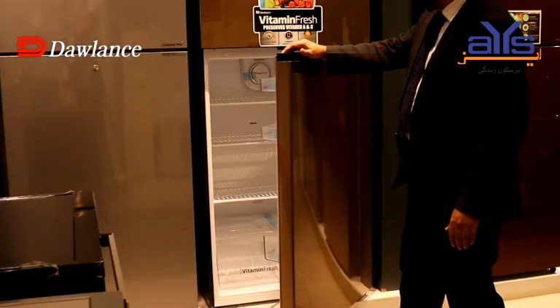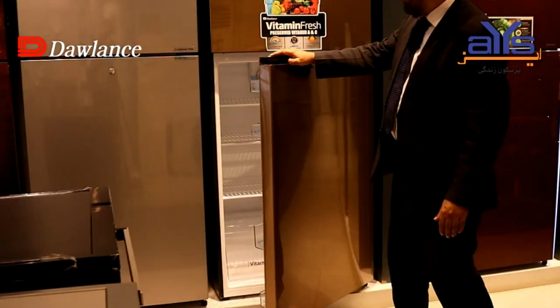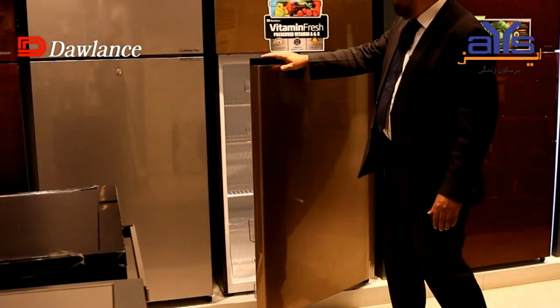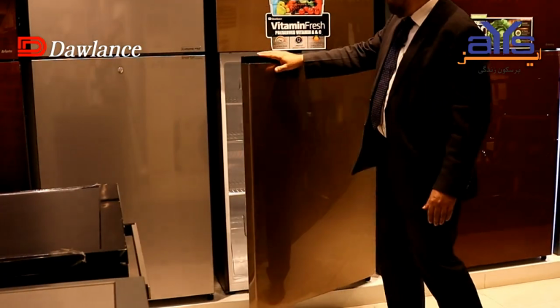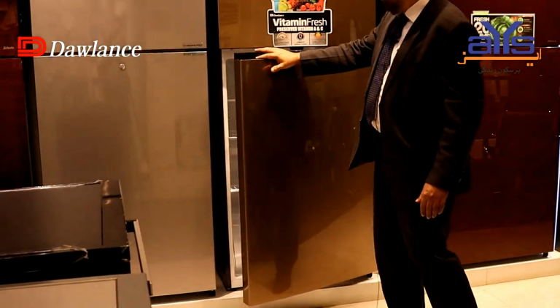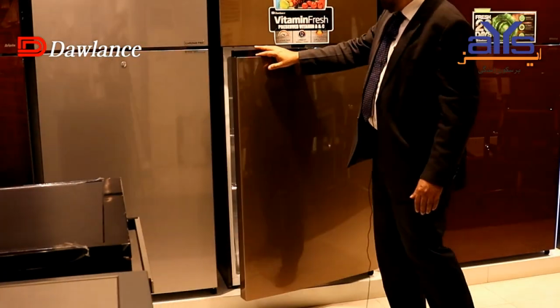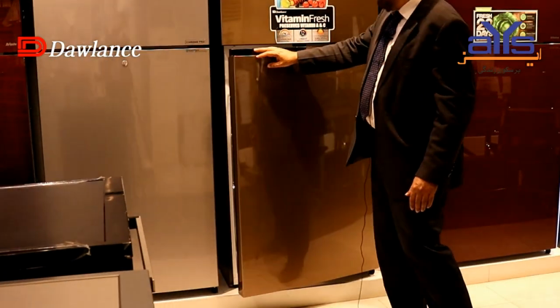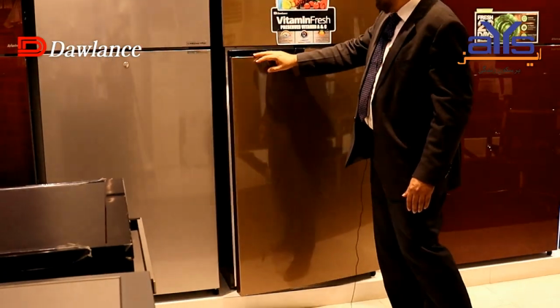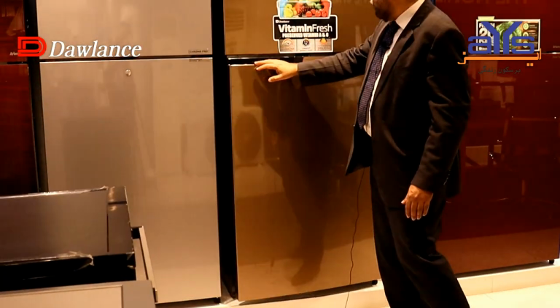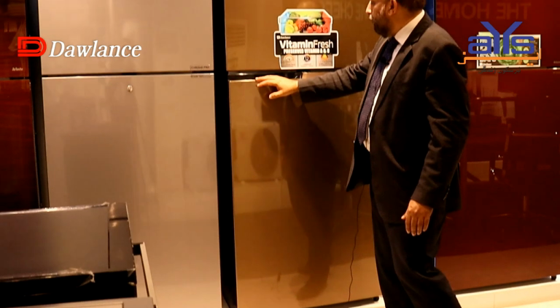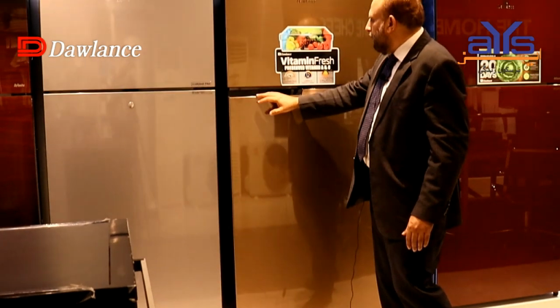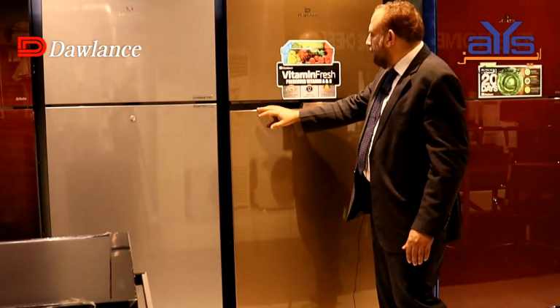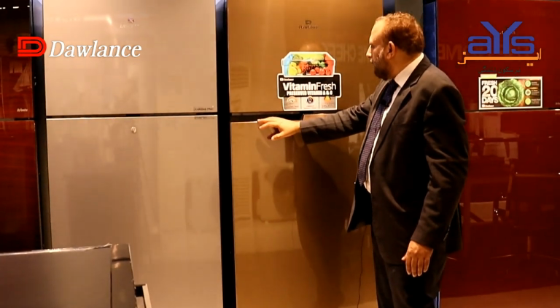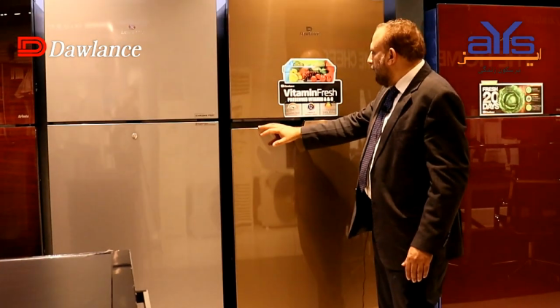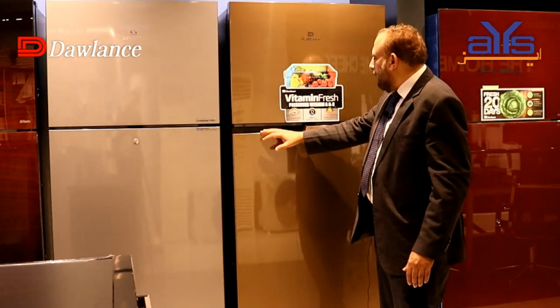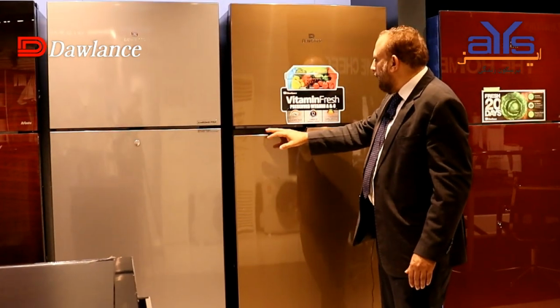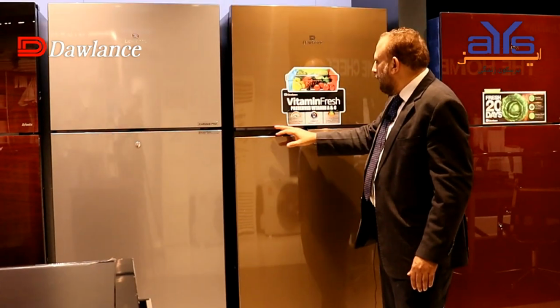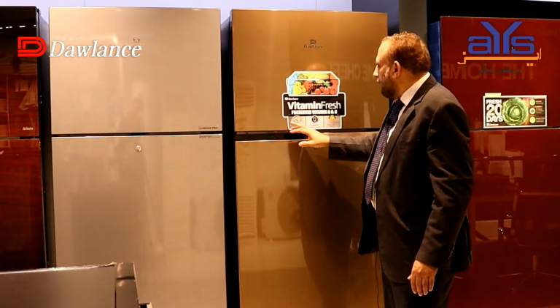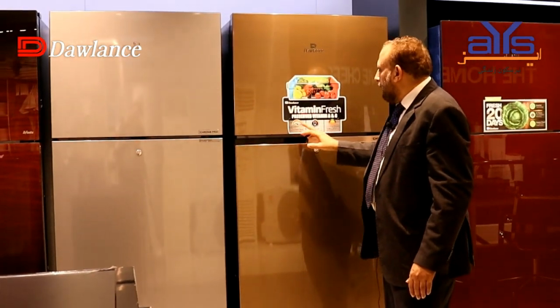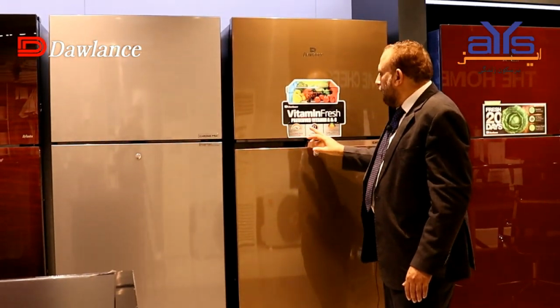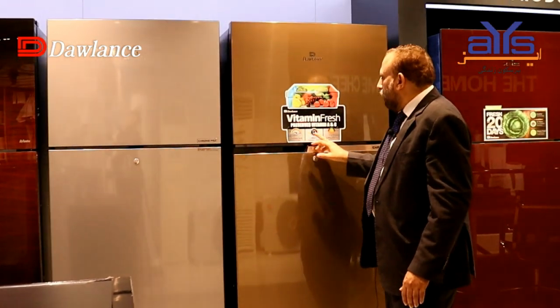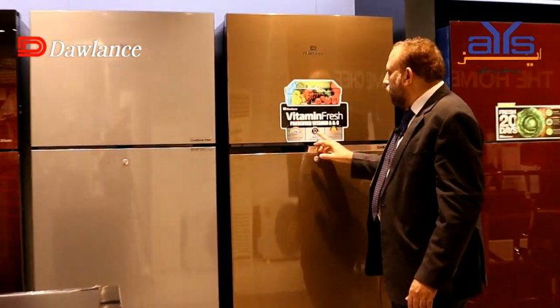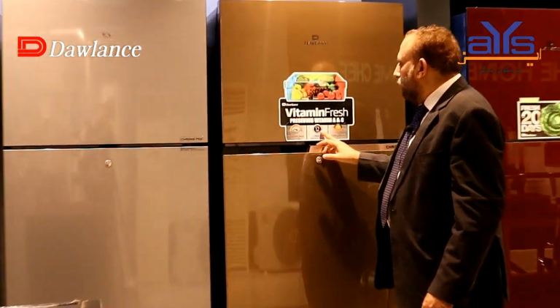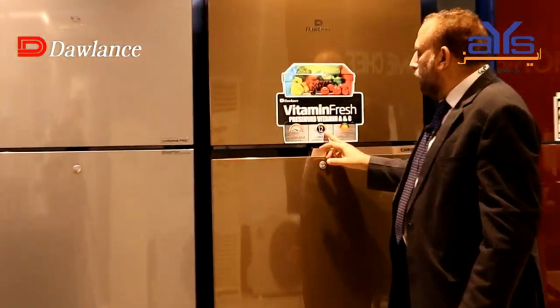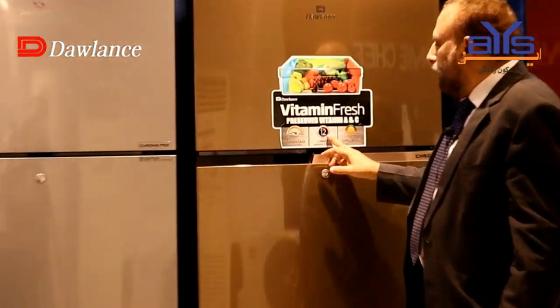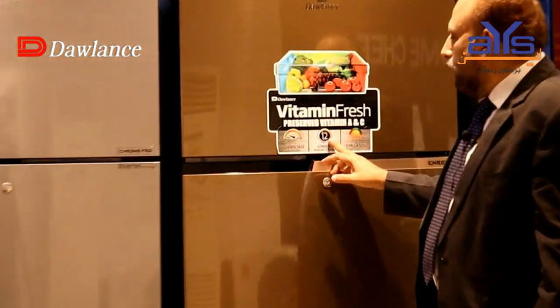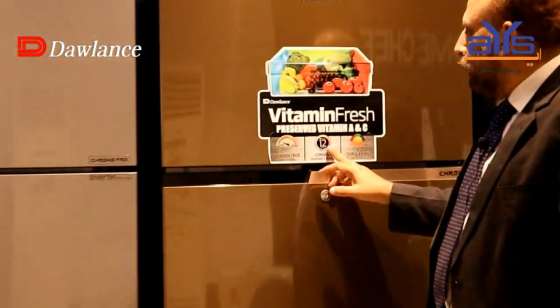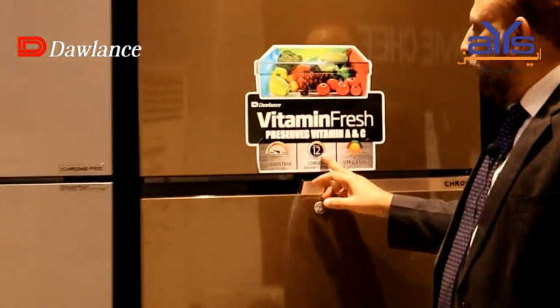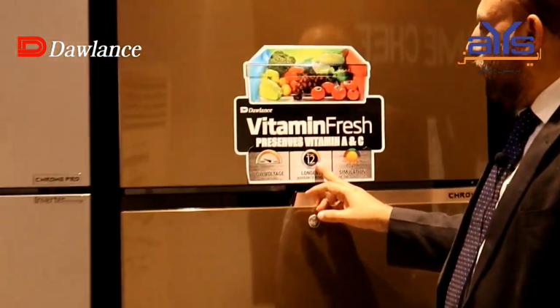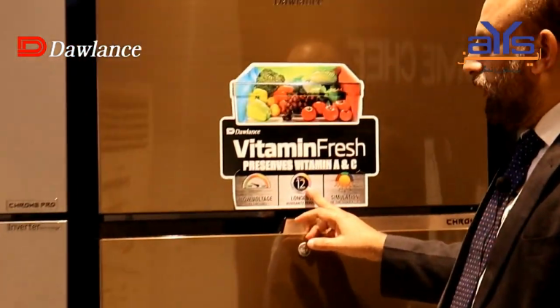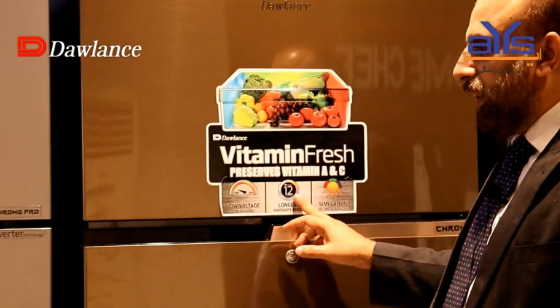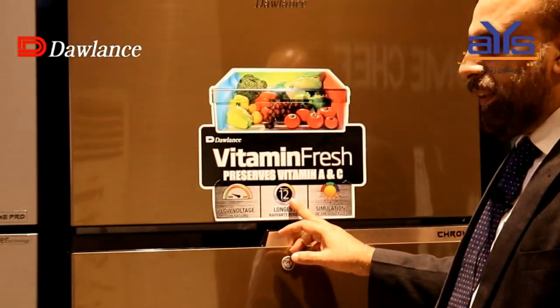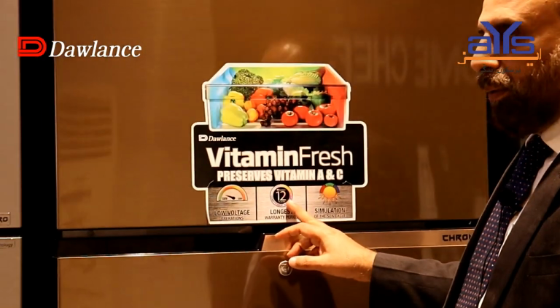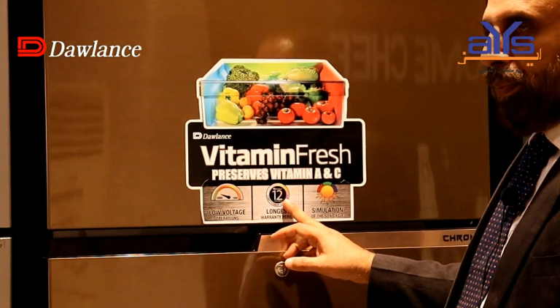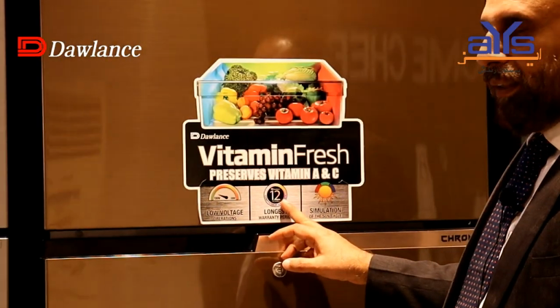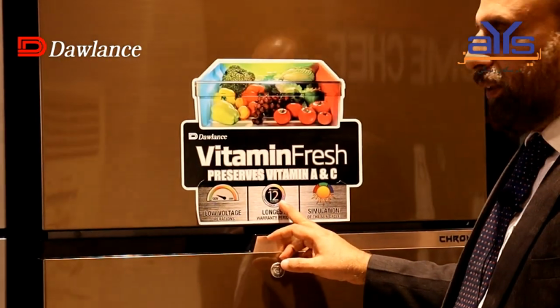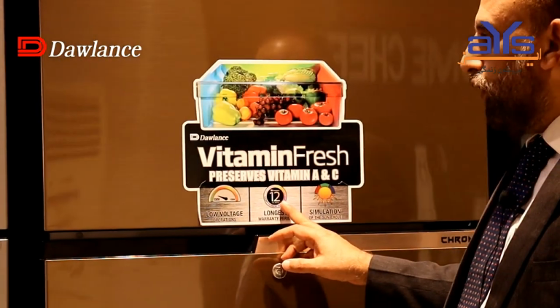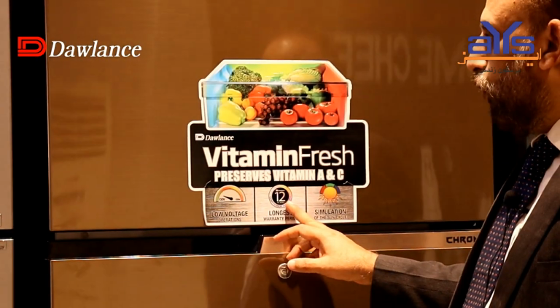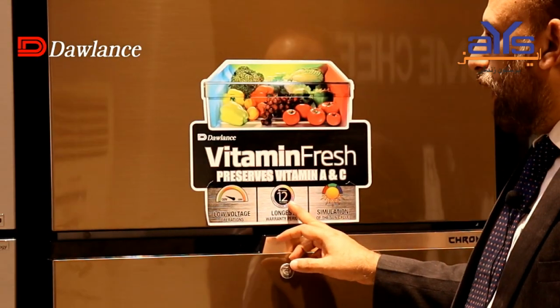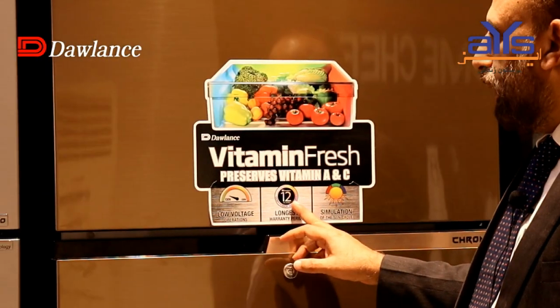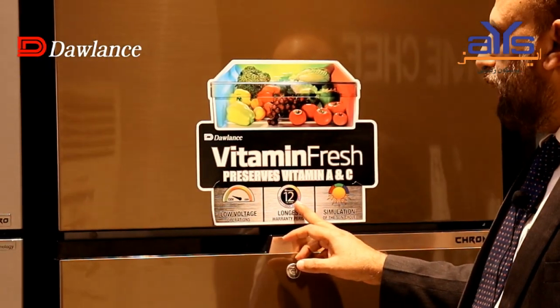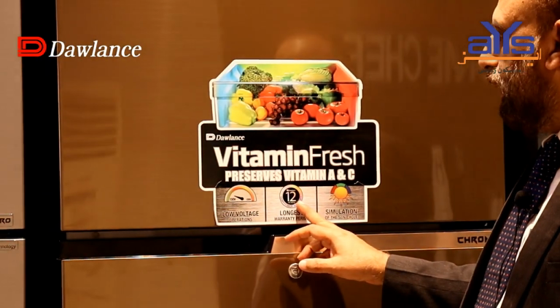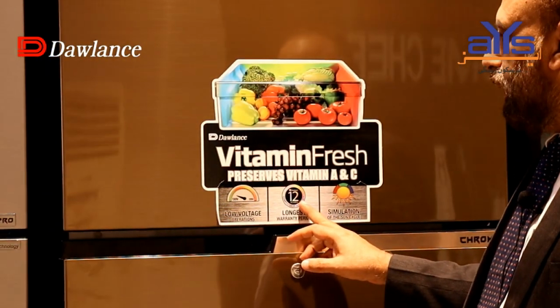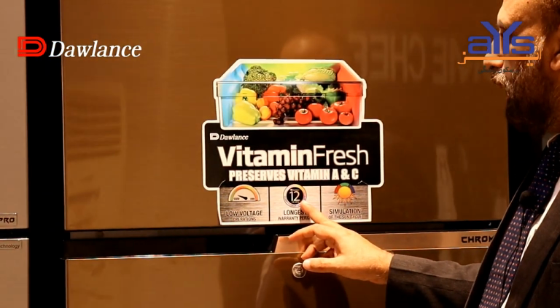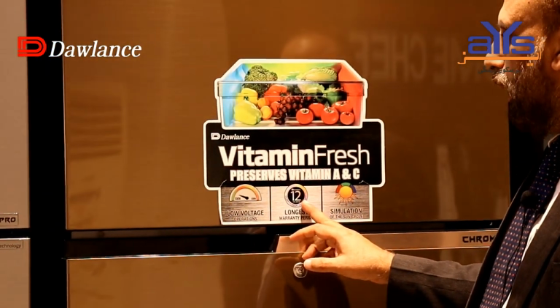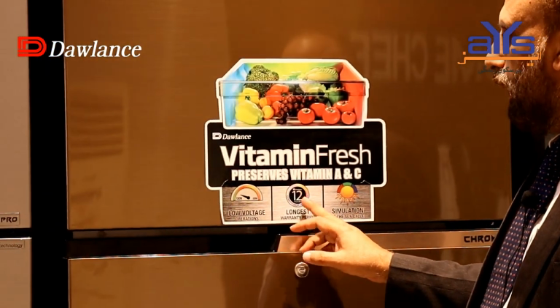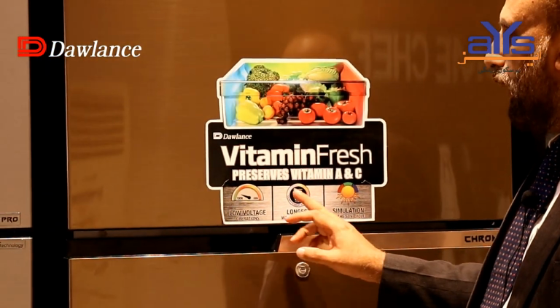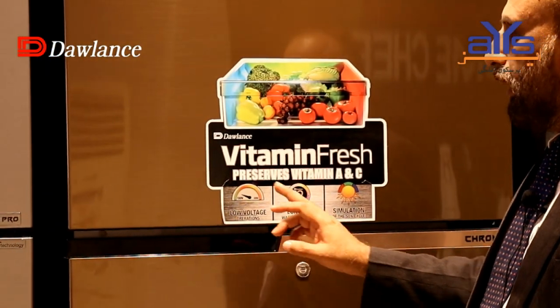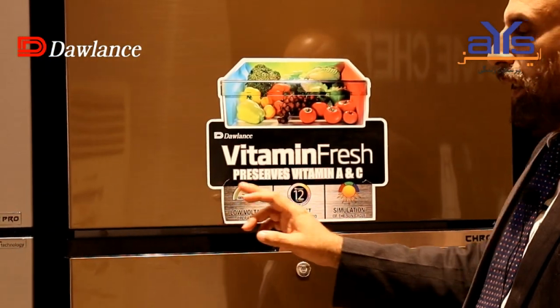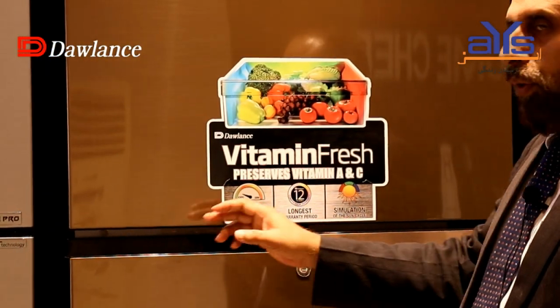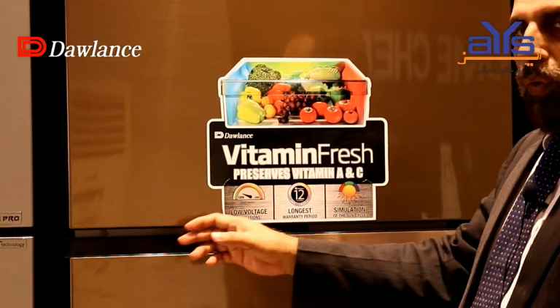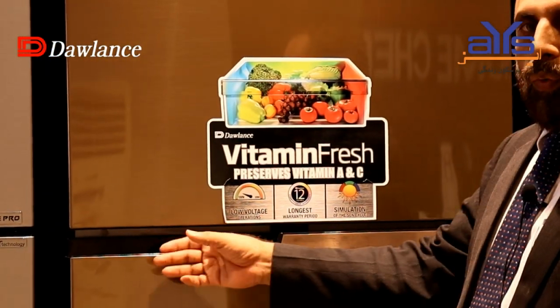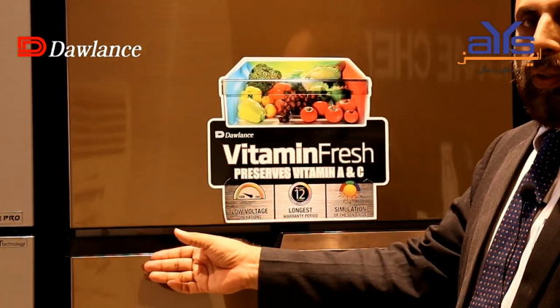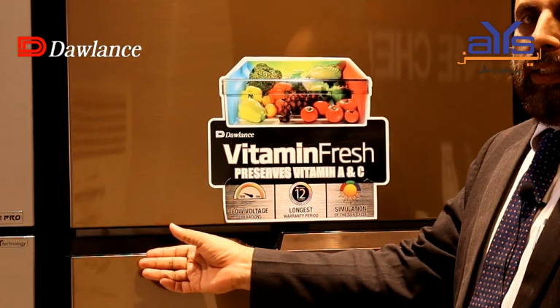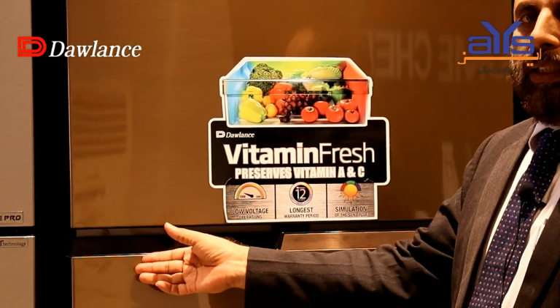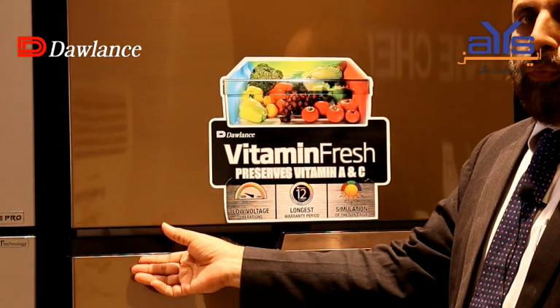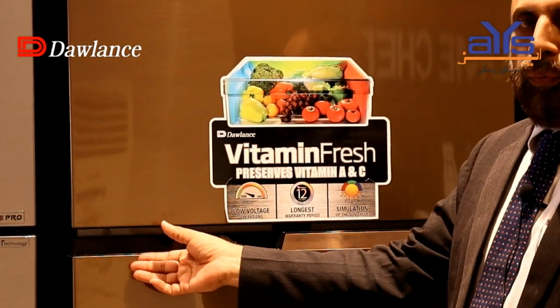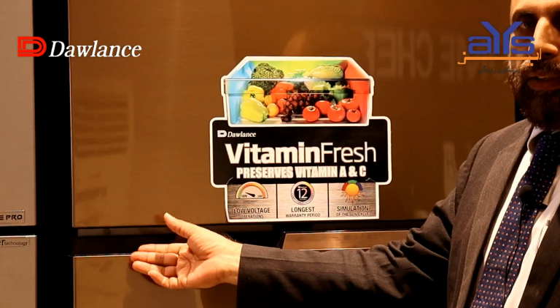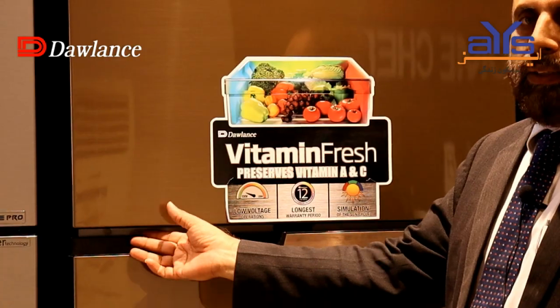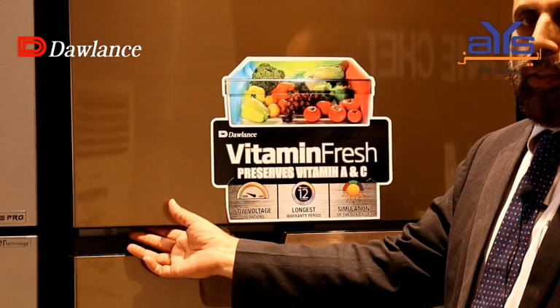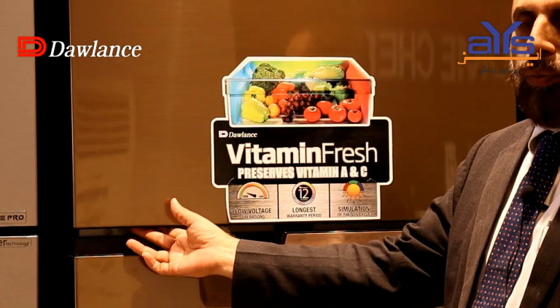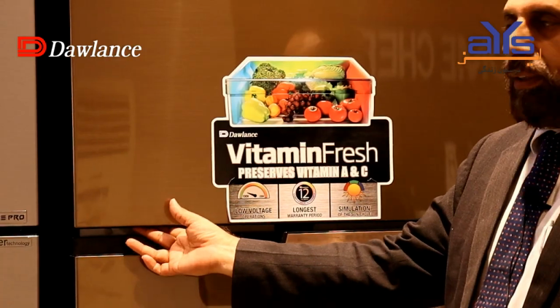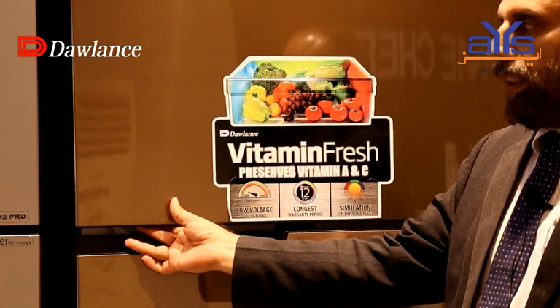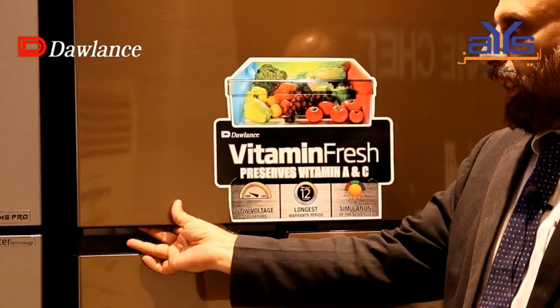This refrigerator is operational at low voltage. It comes with a 12-year compressor warranty and one year of free service.